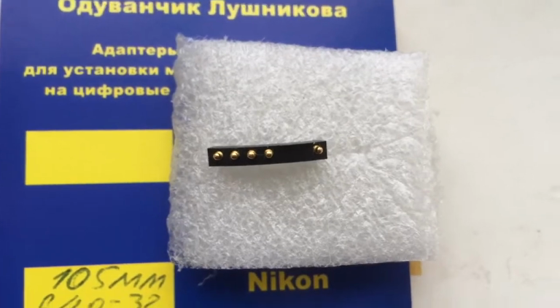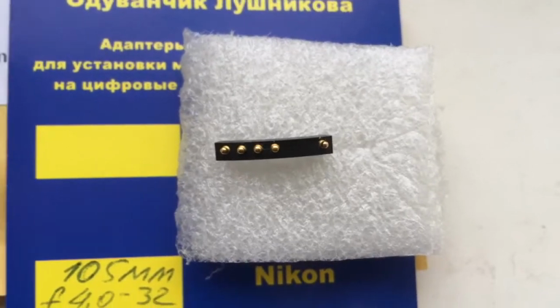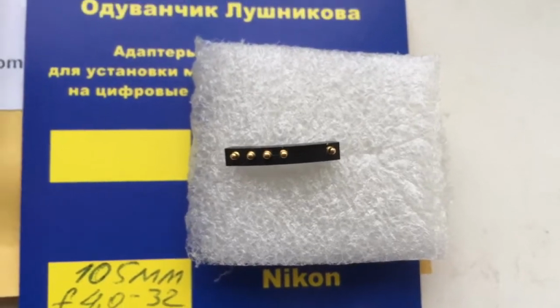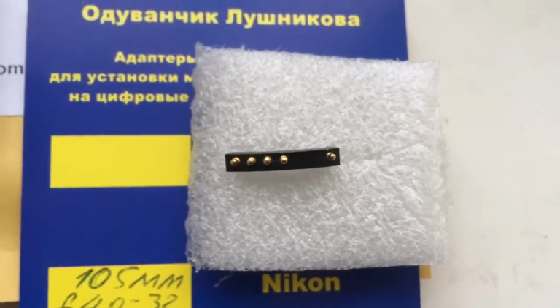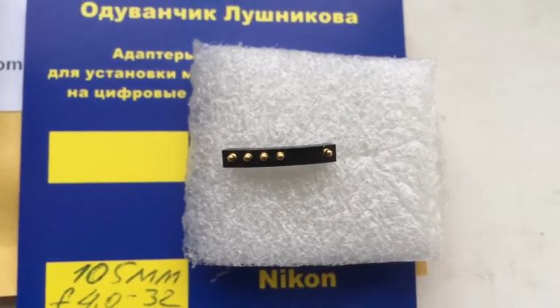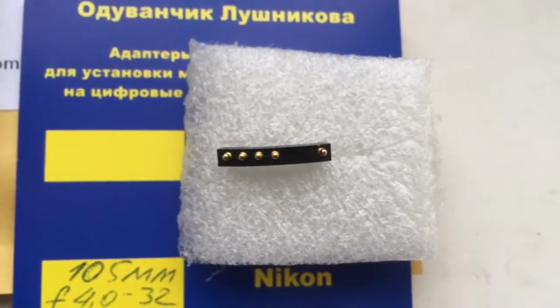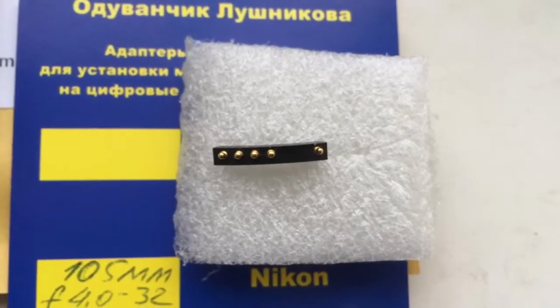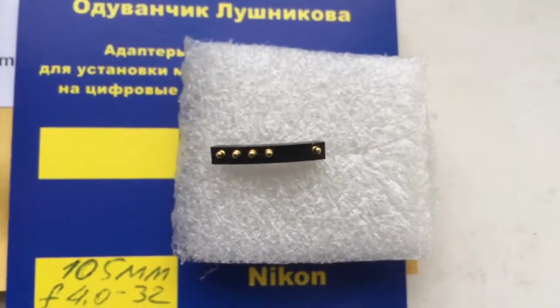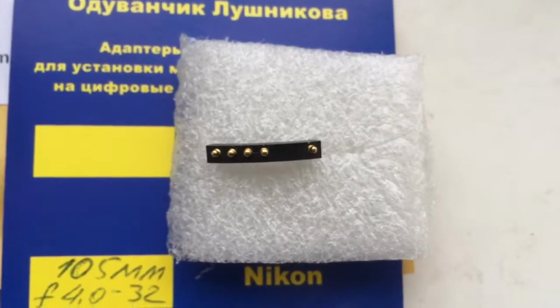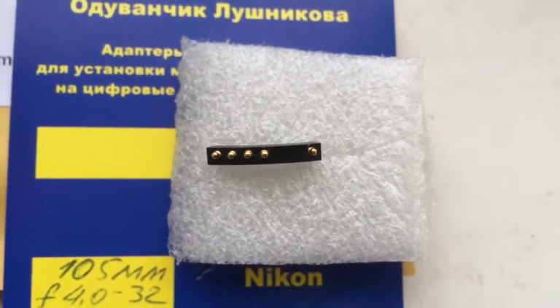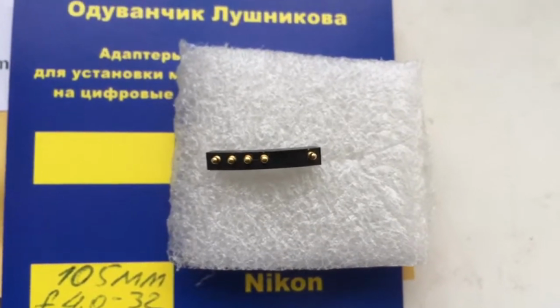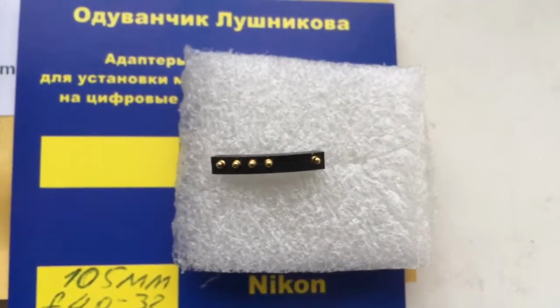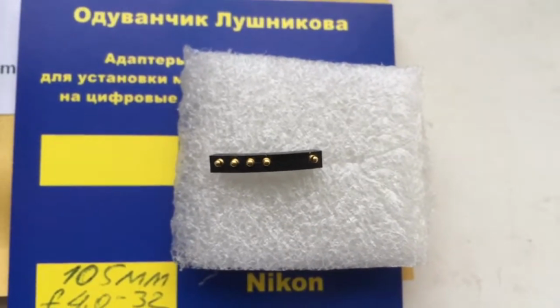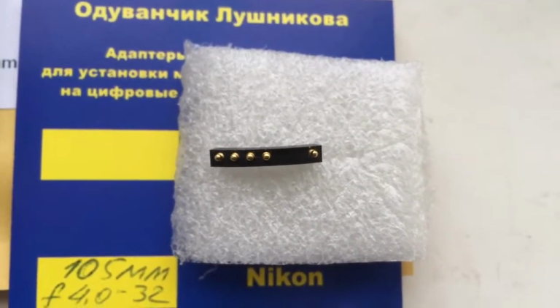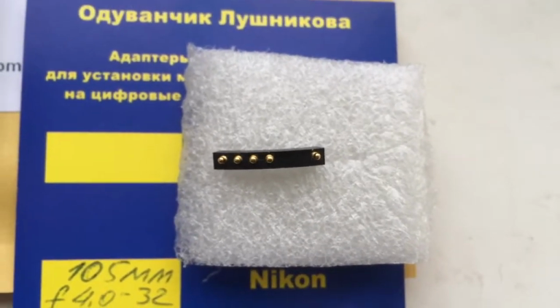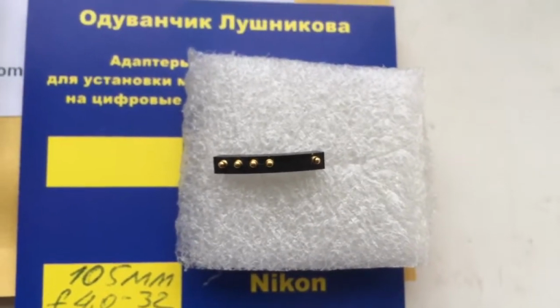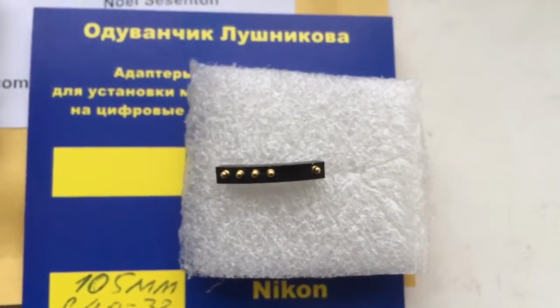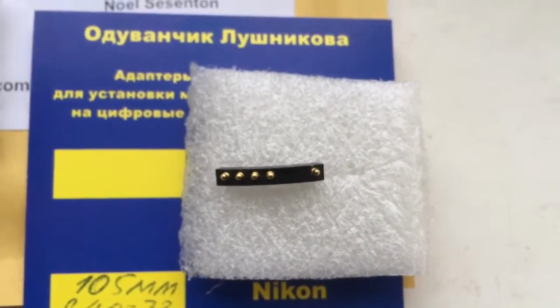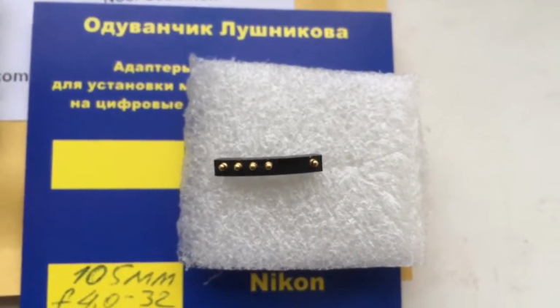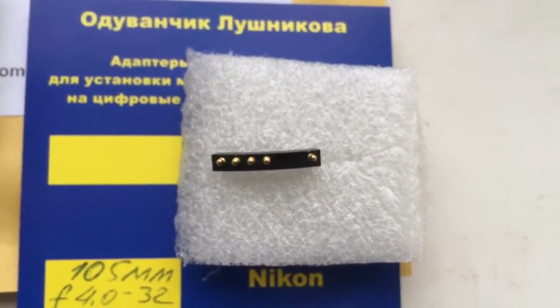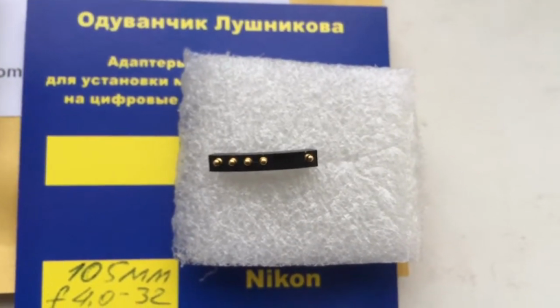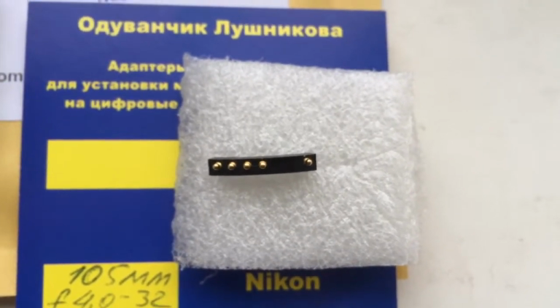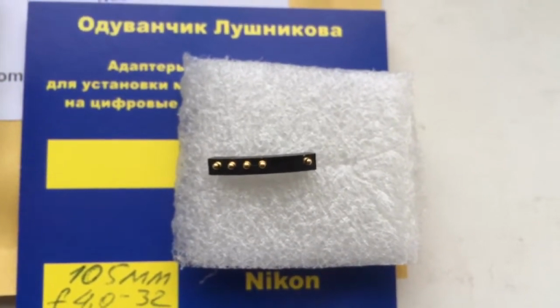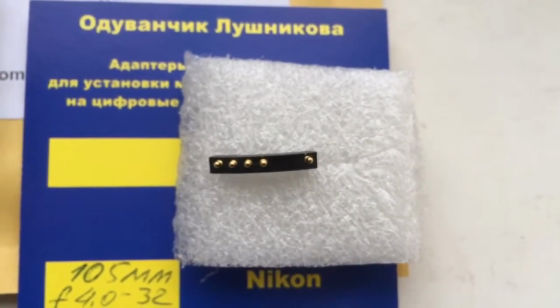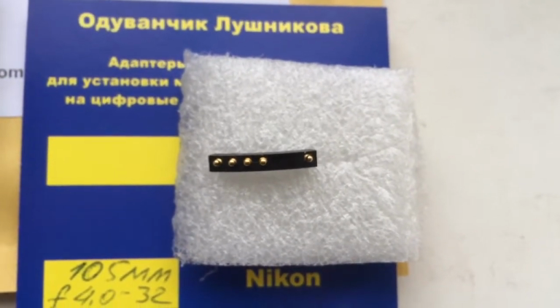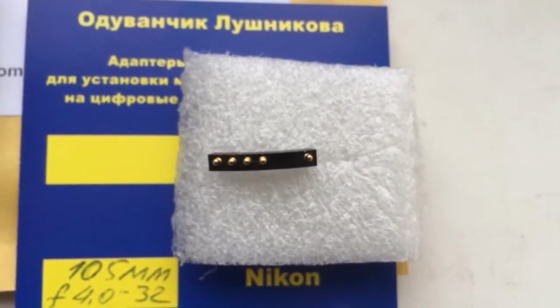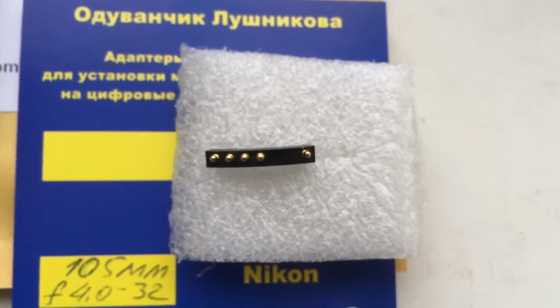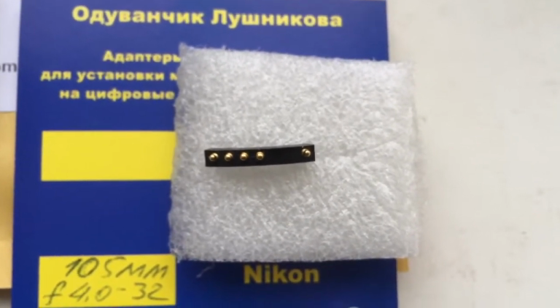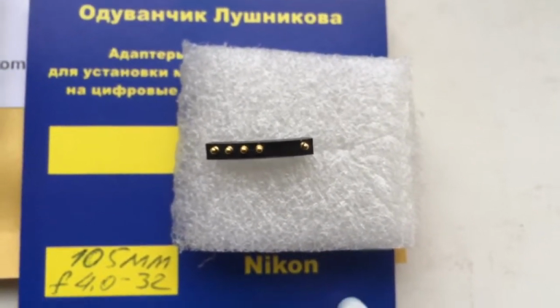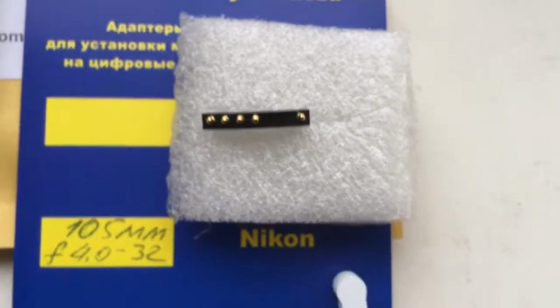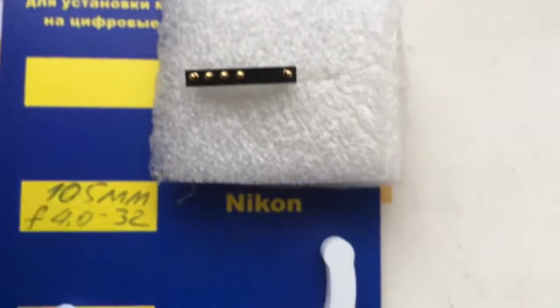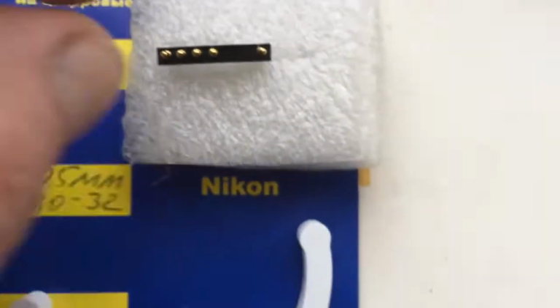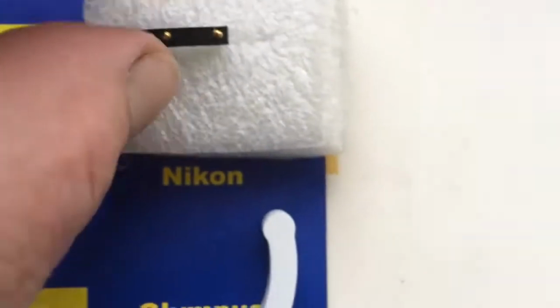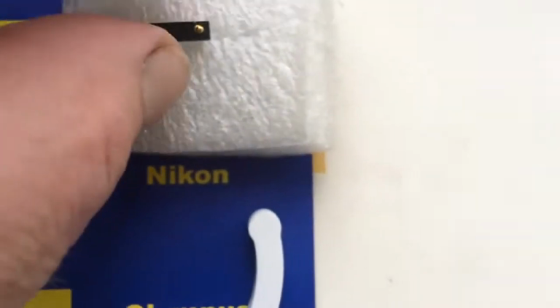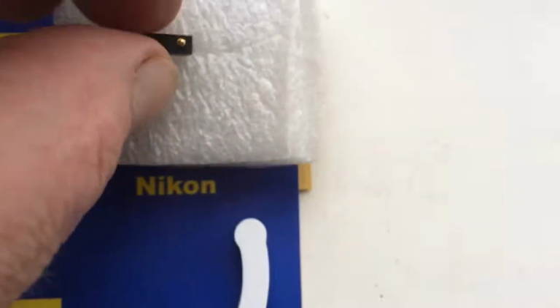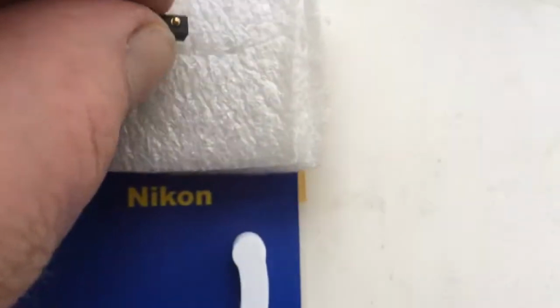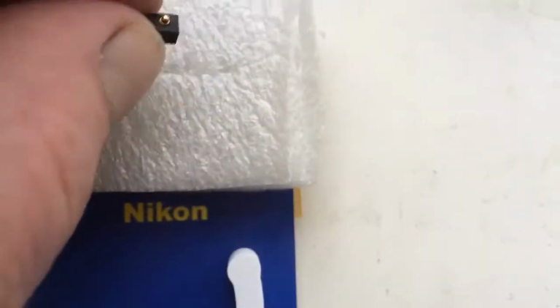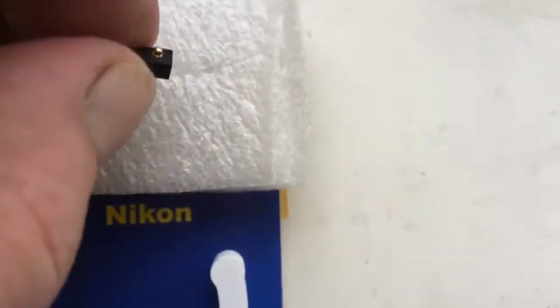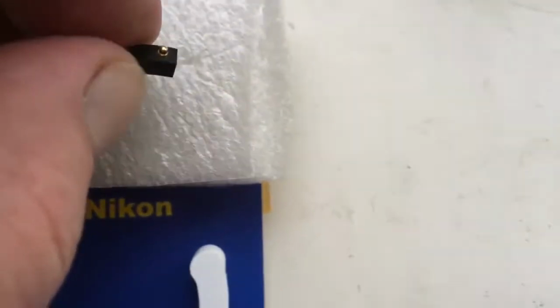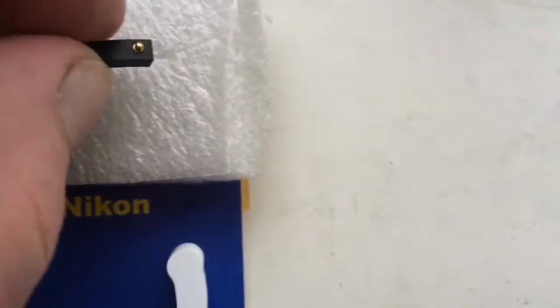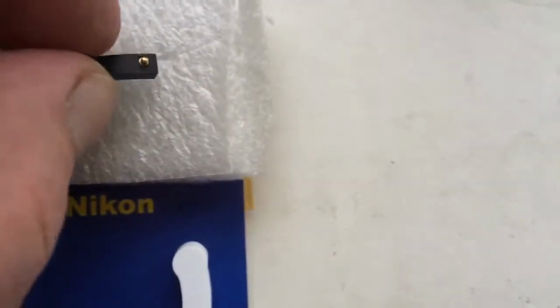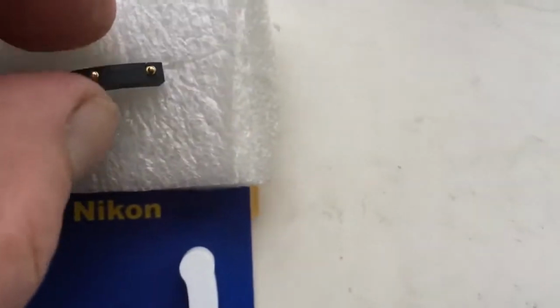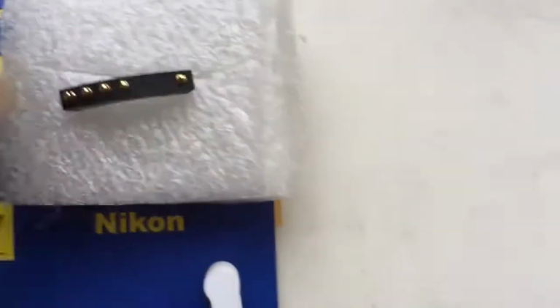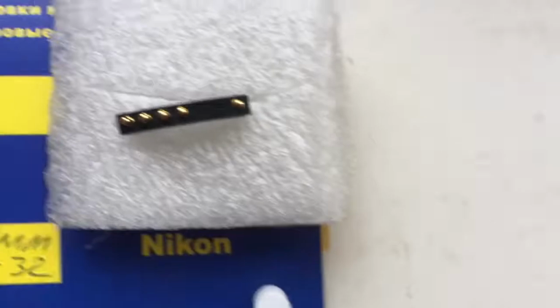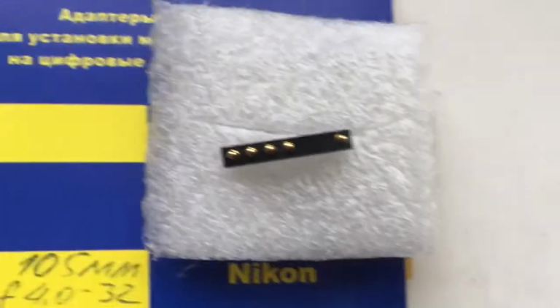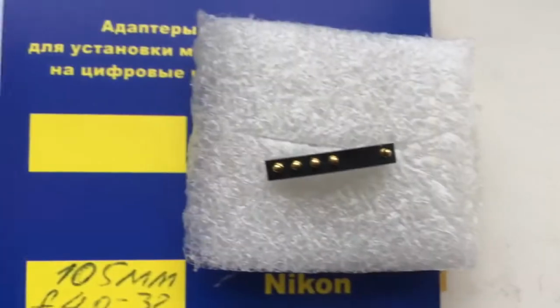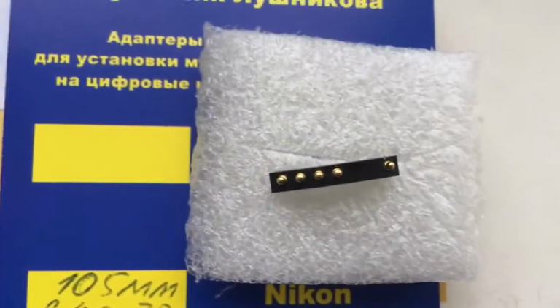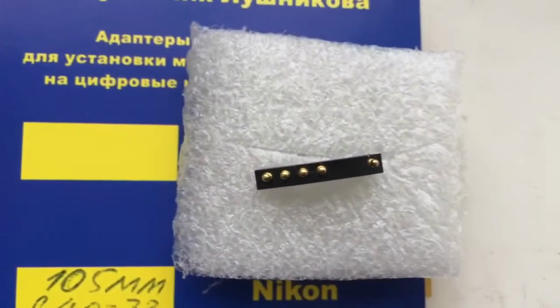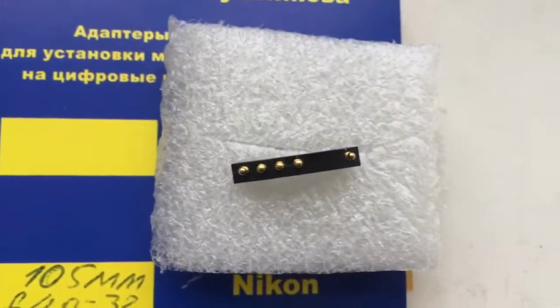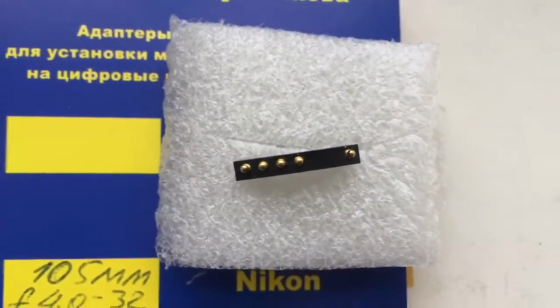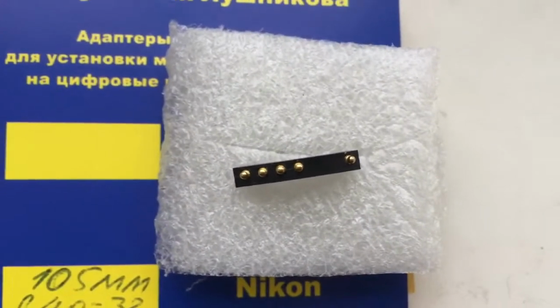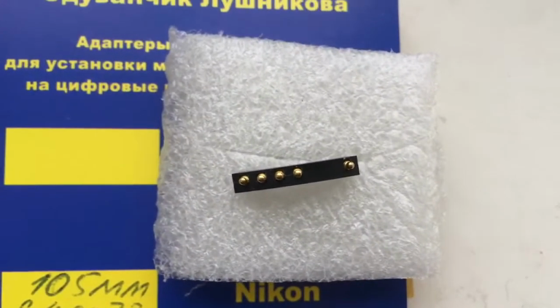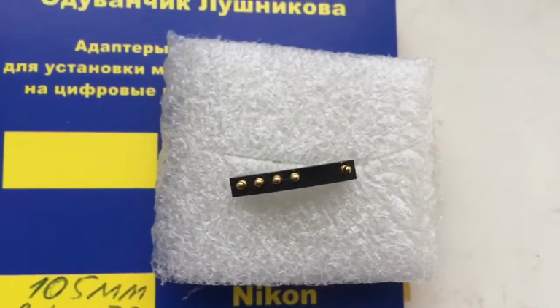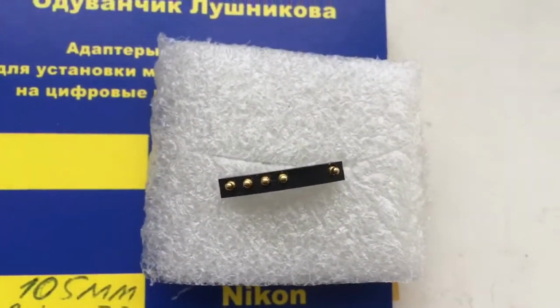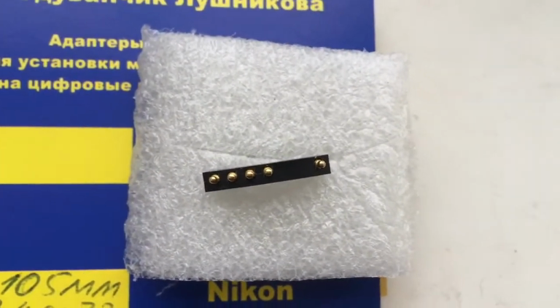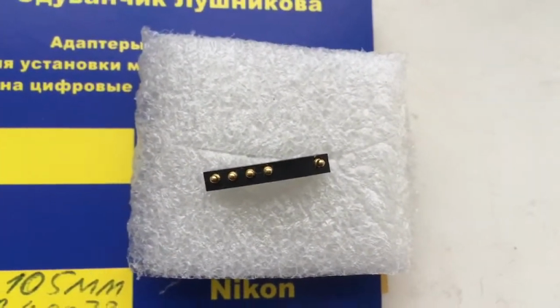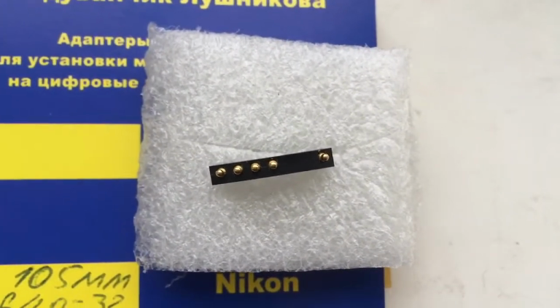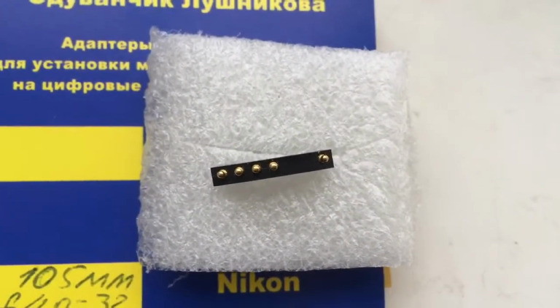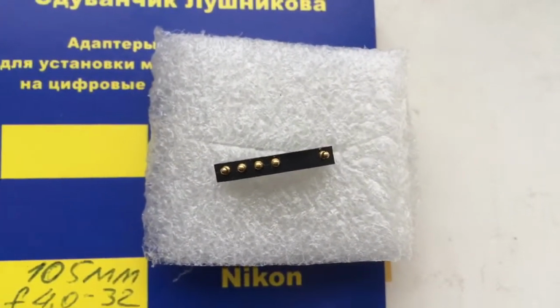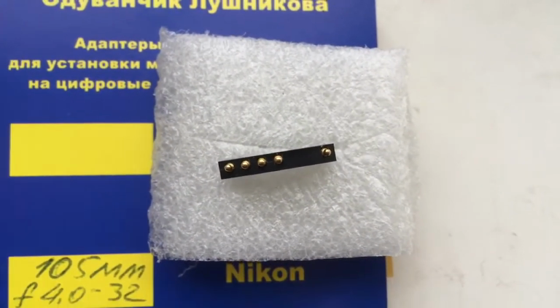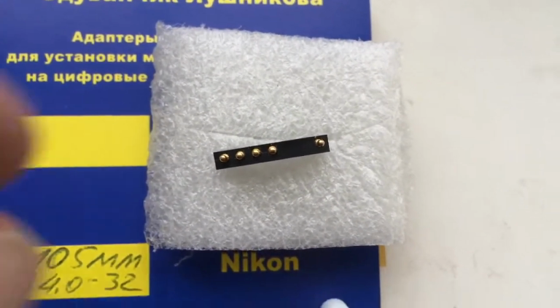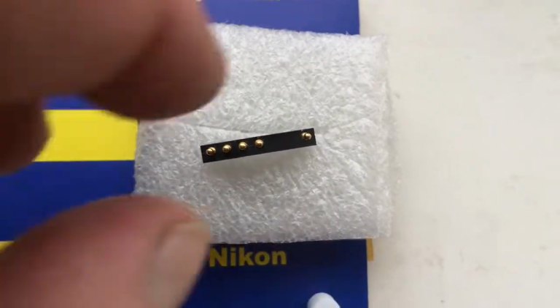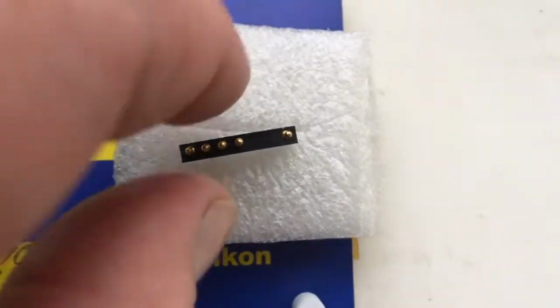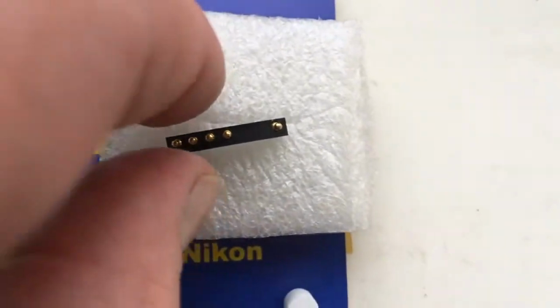Be very careful with the chip — it is very fragile. Be very careful when you install the chip.